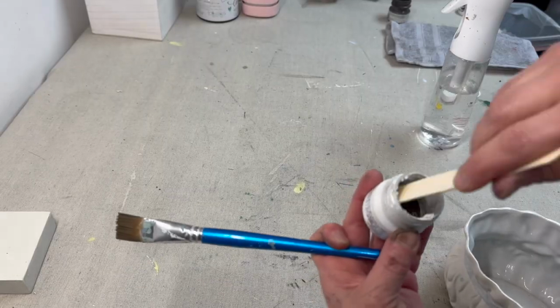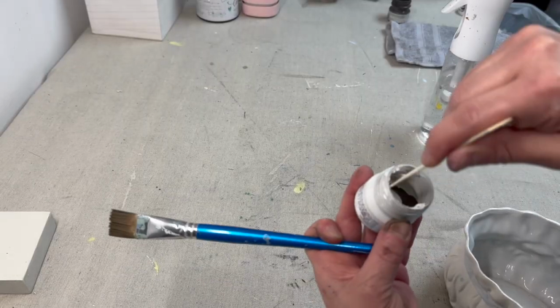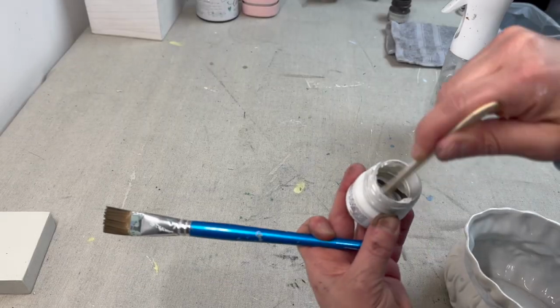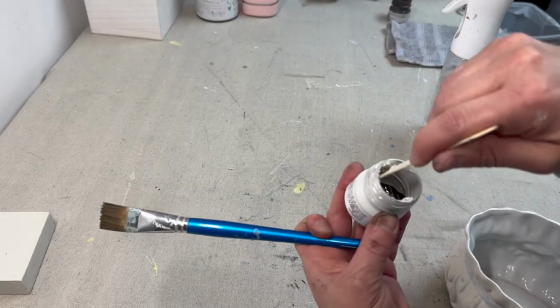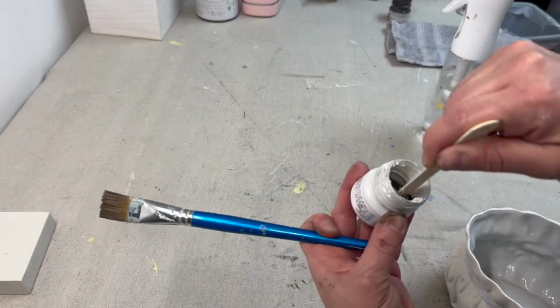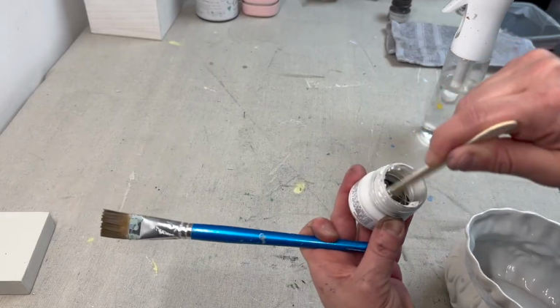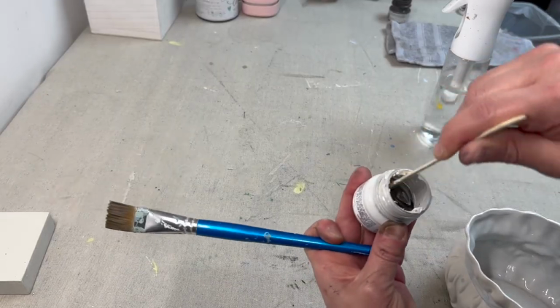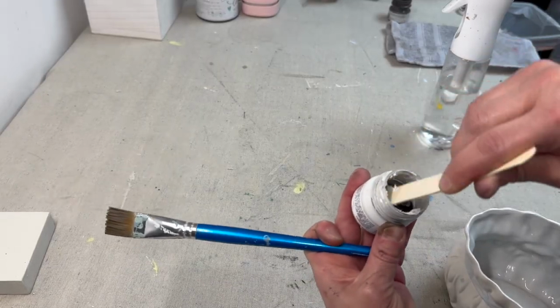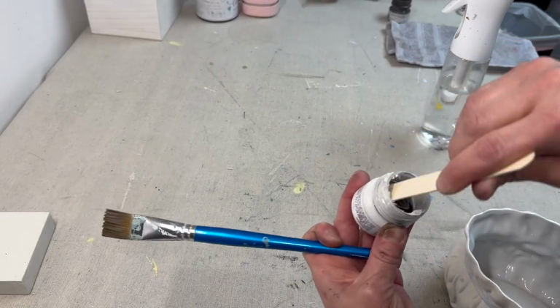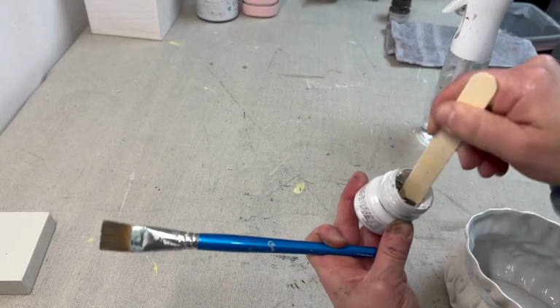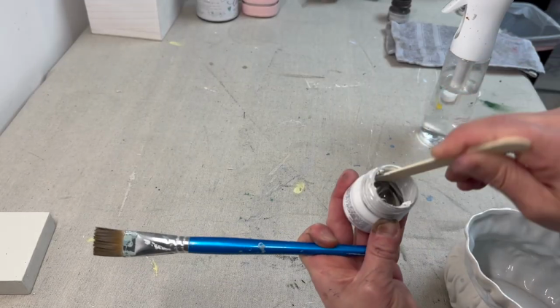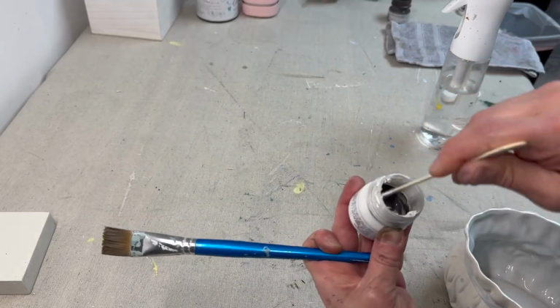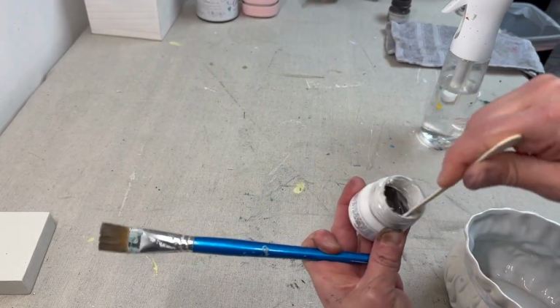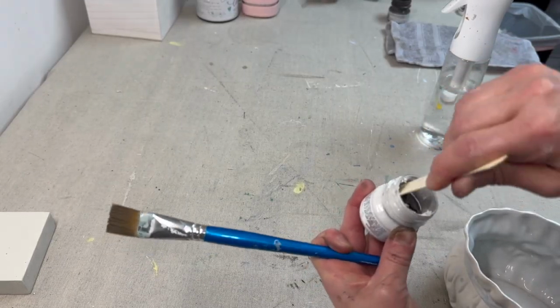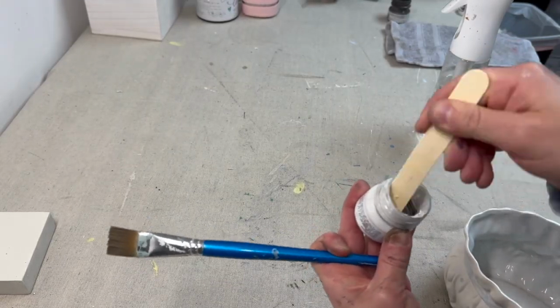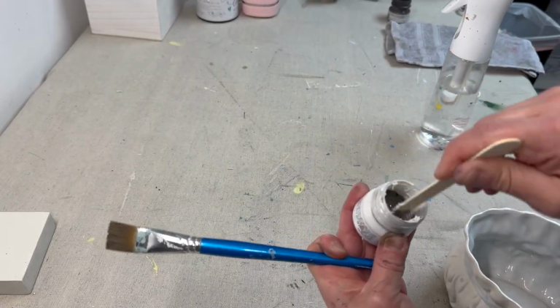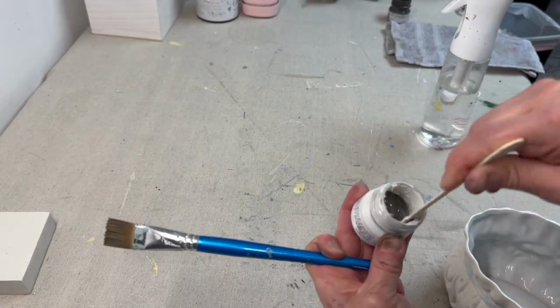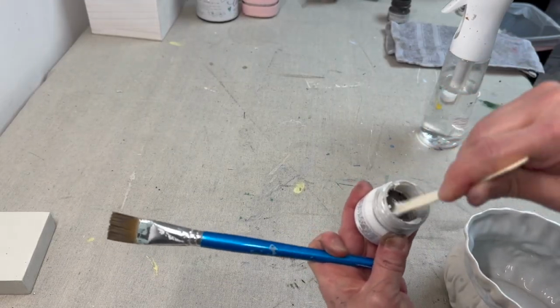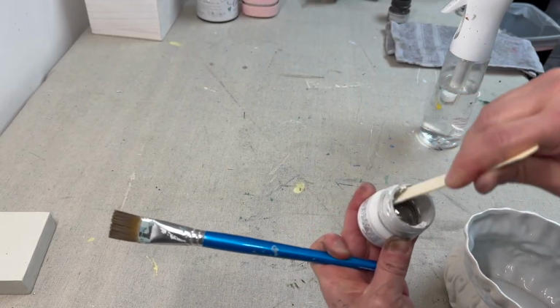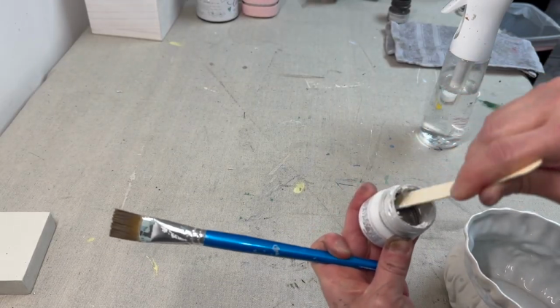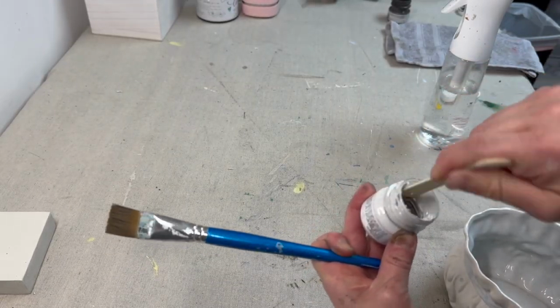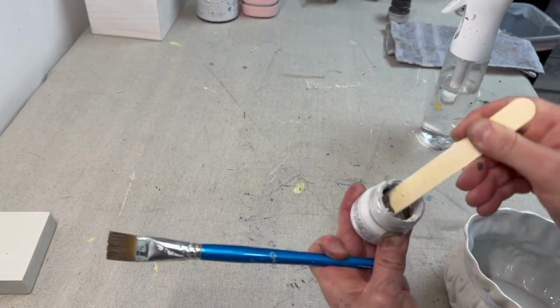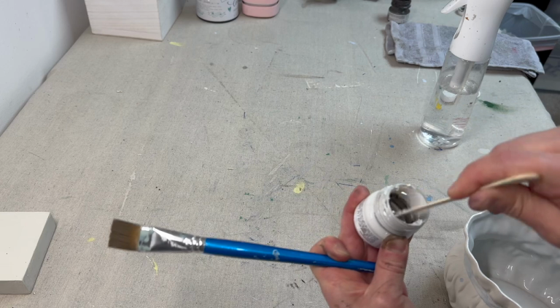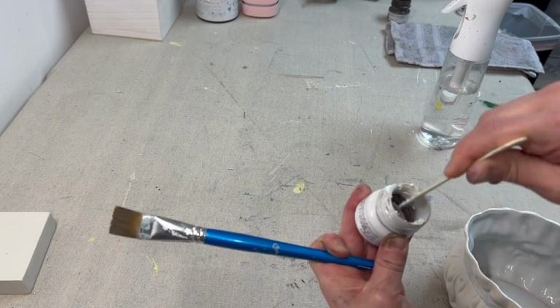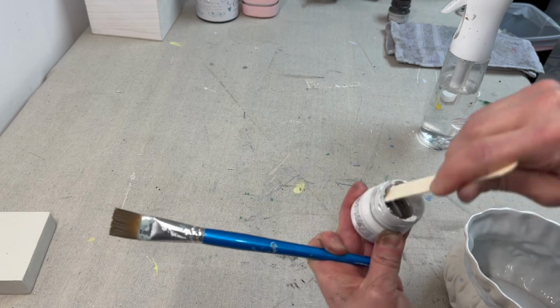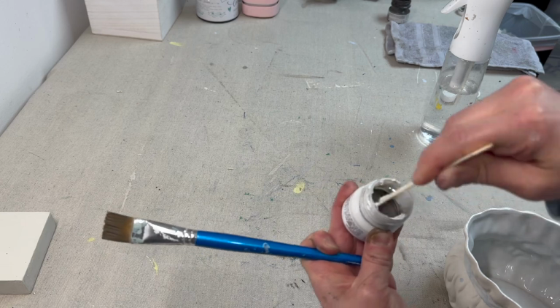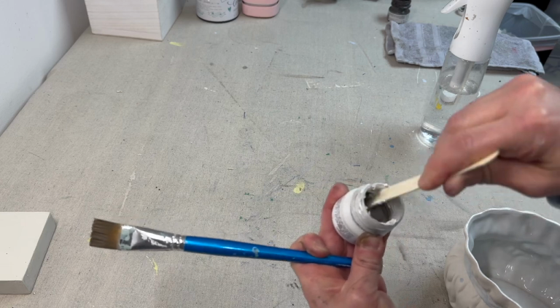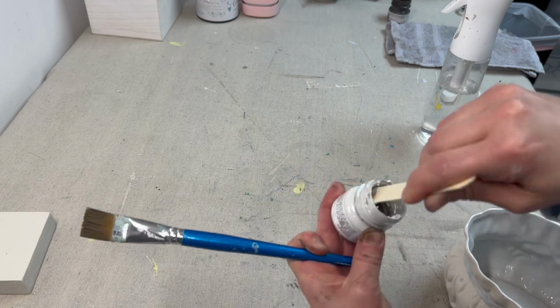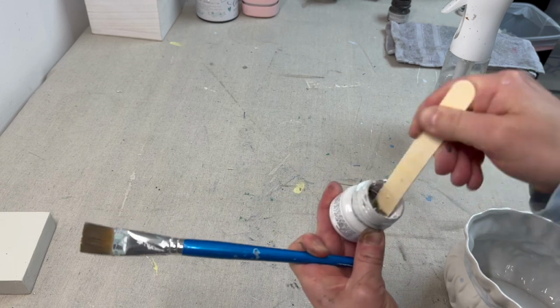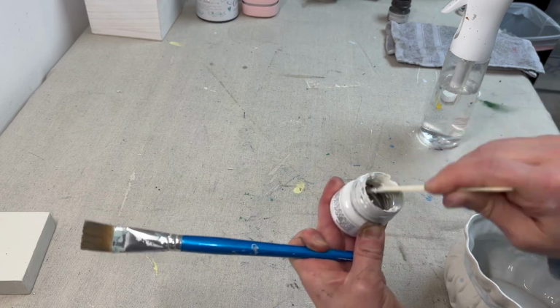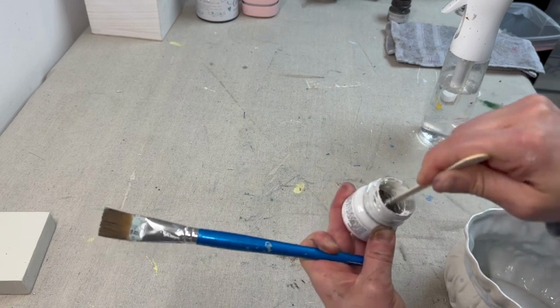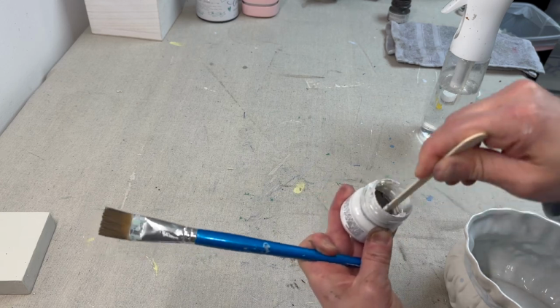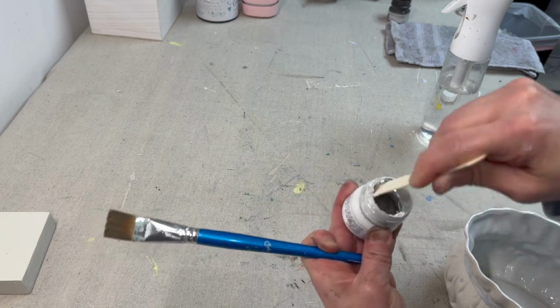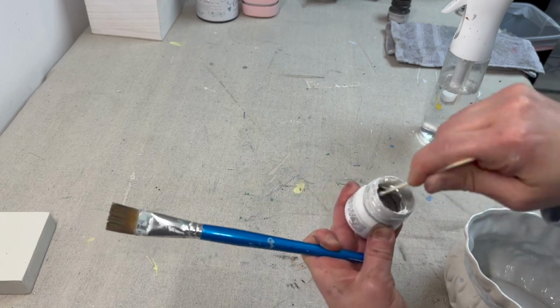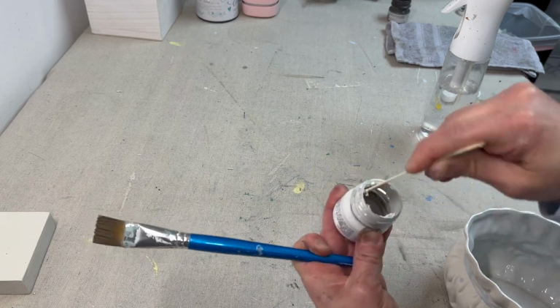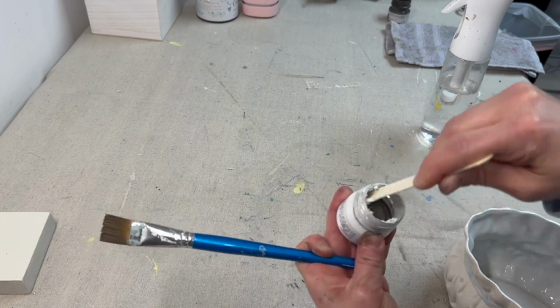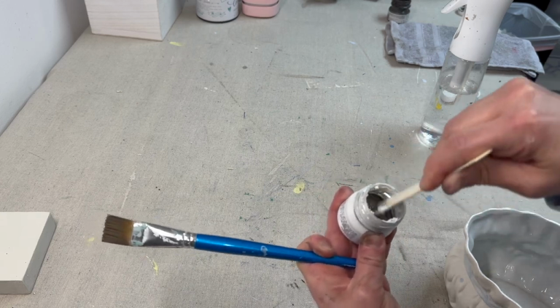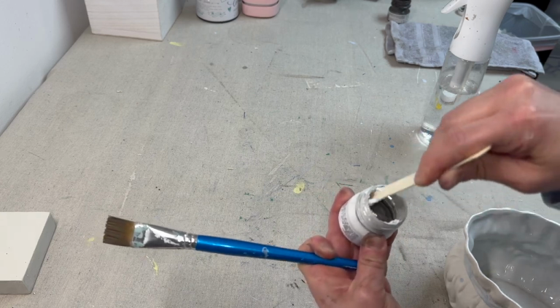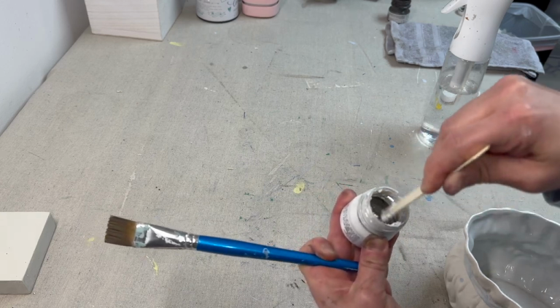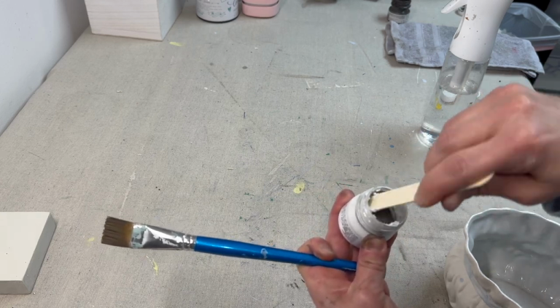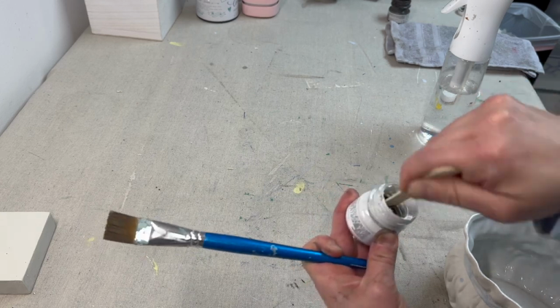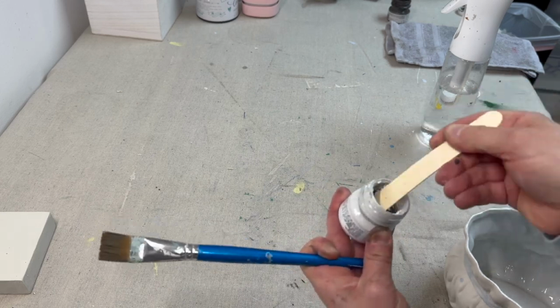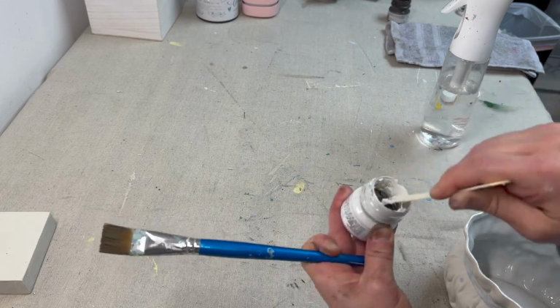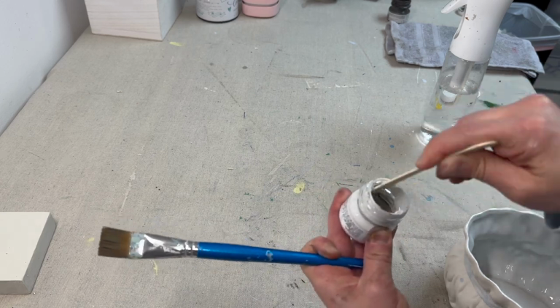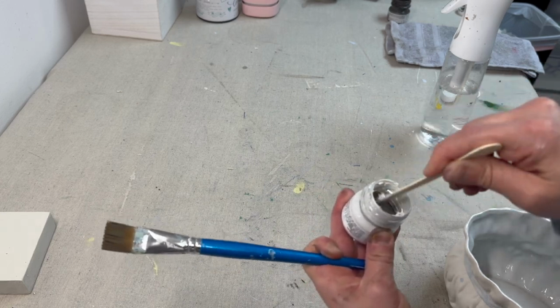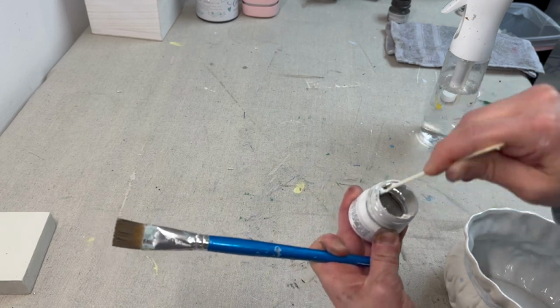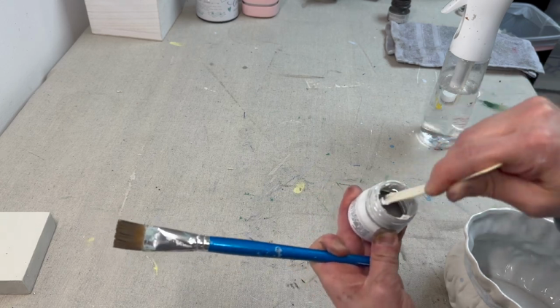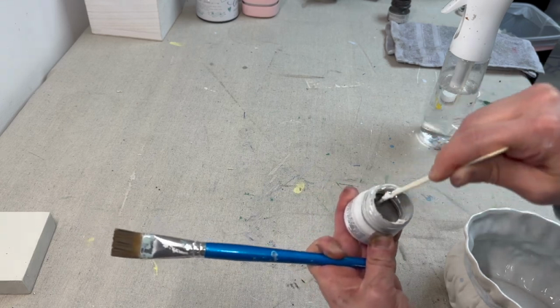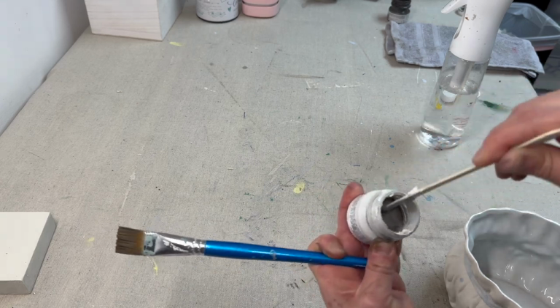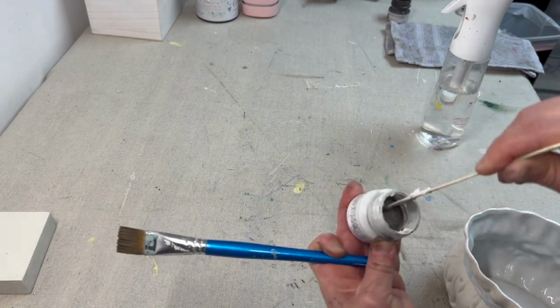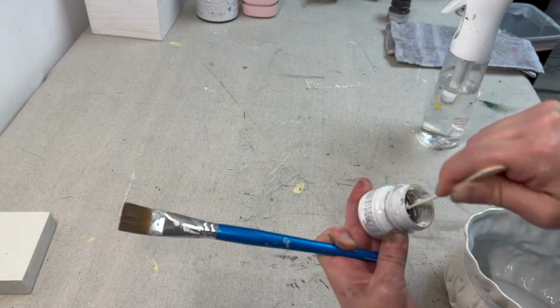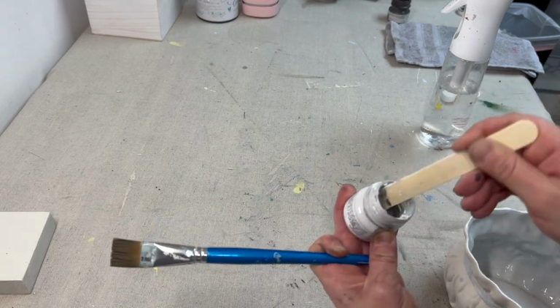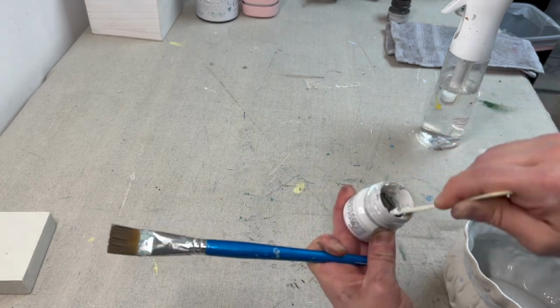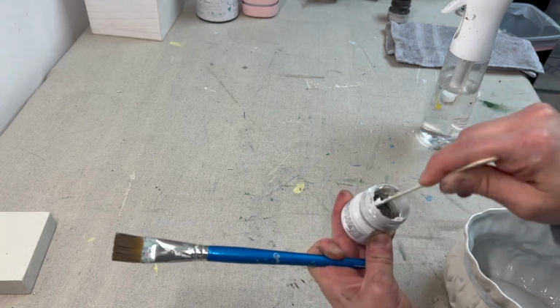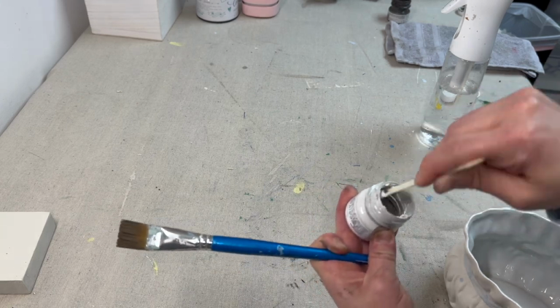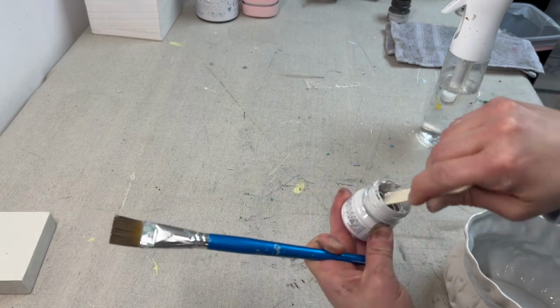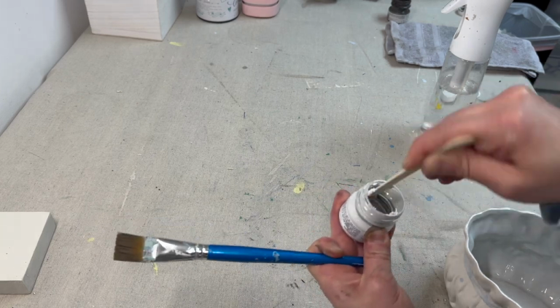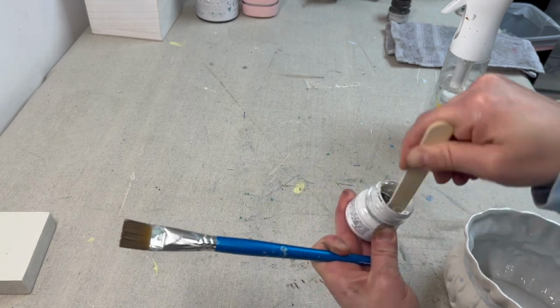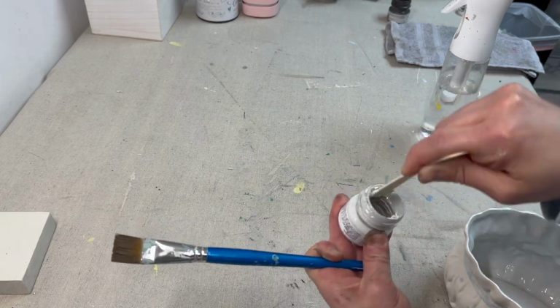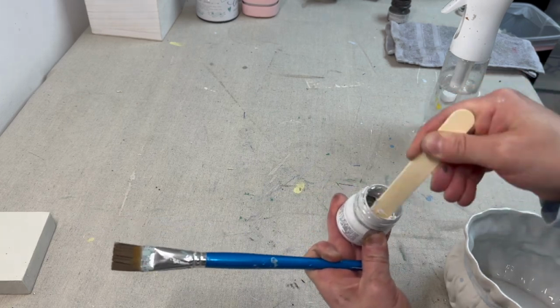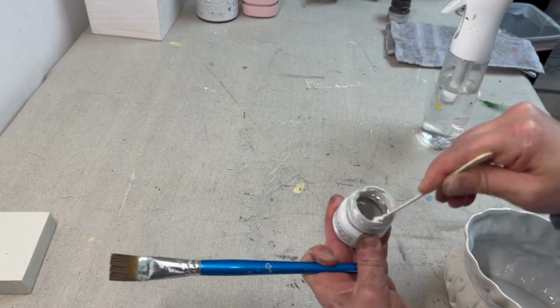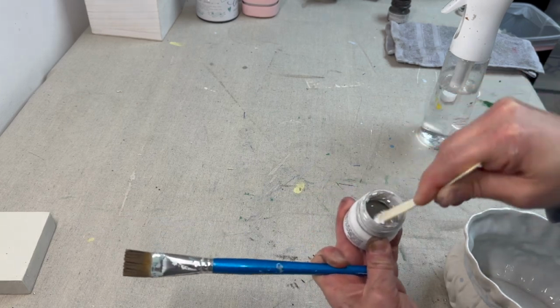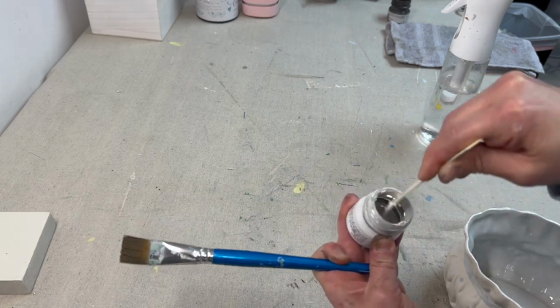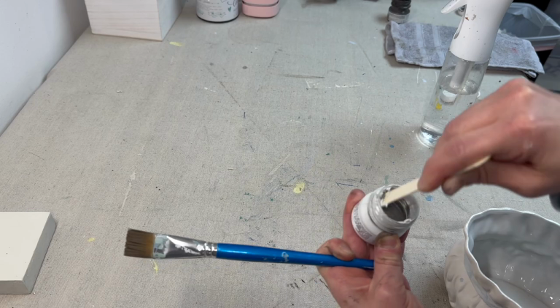I created a custom blend of Oakum and Lamp White by Fusion, and I'm using this to cover the entire piece.